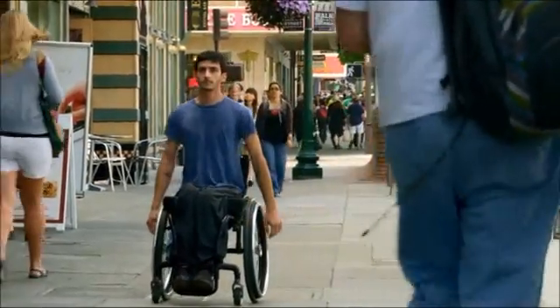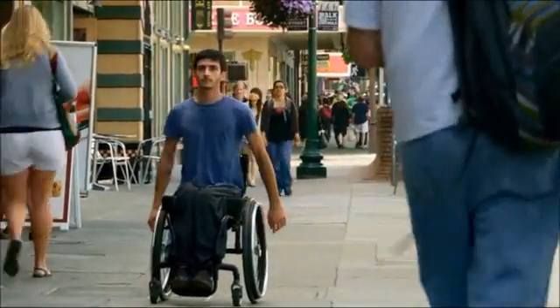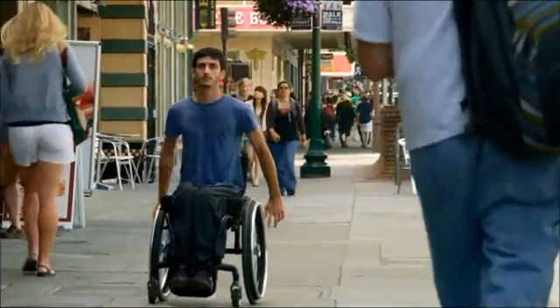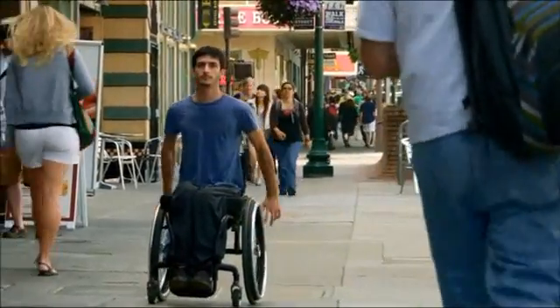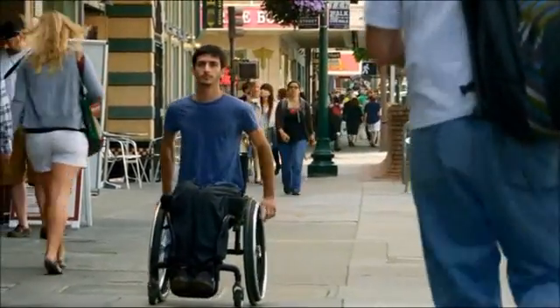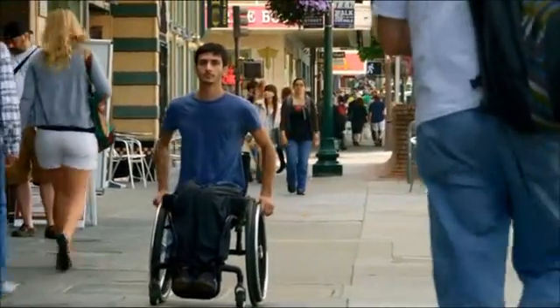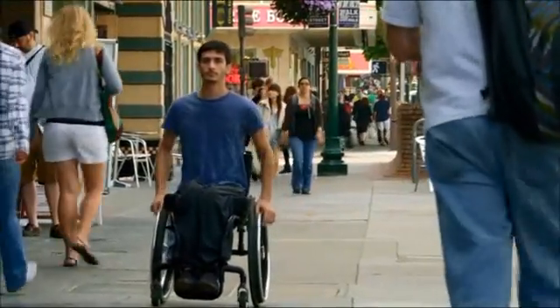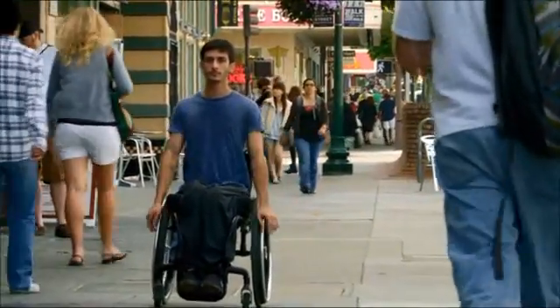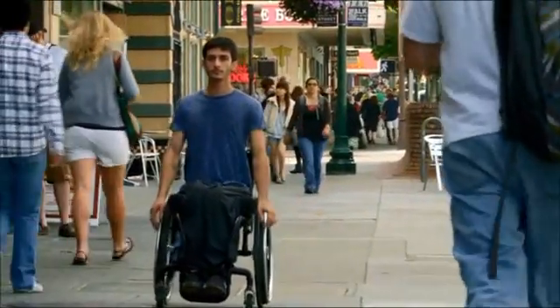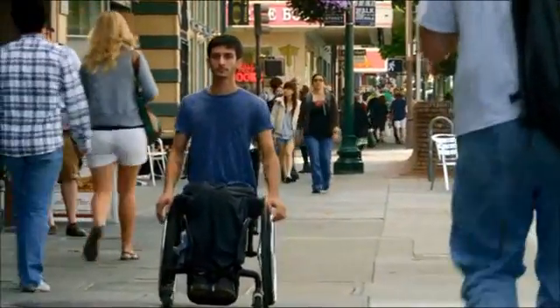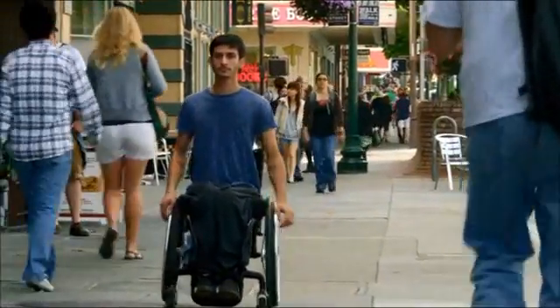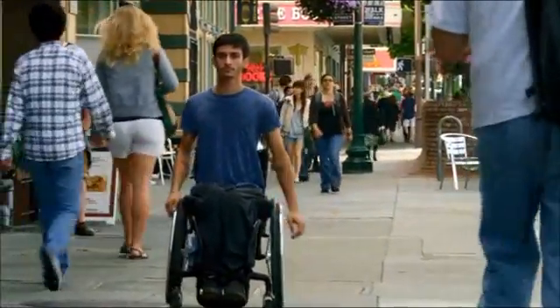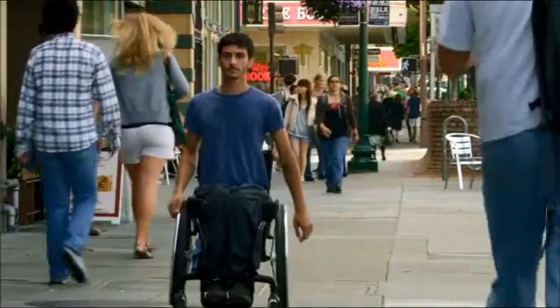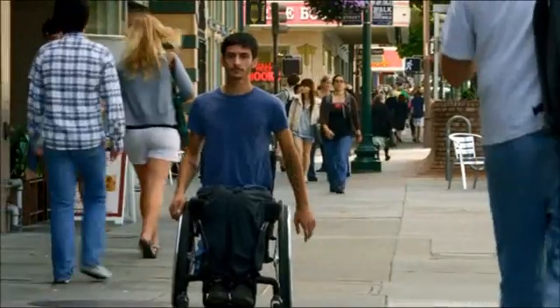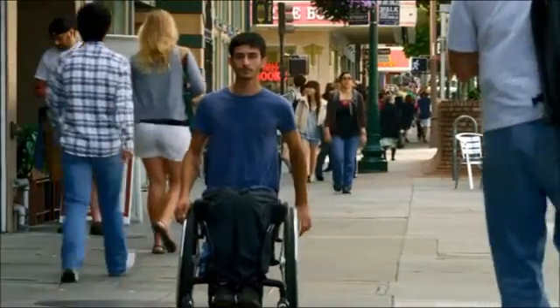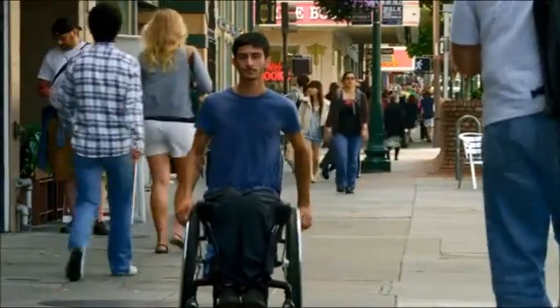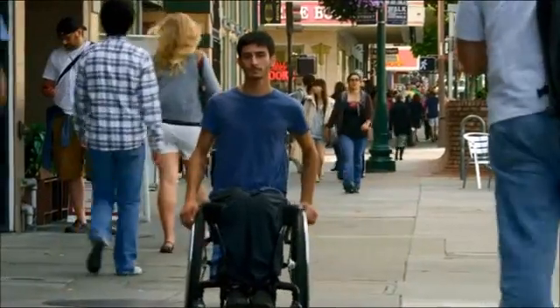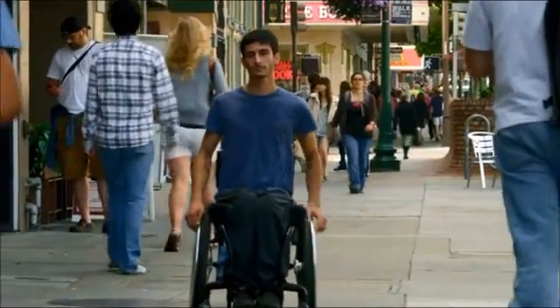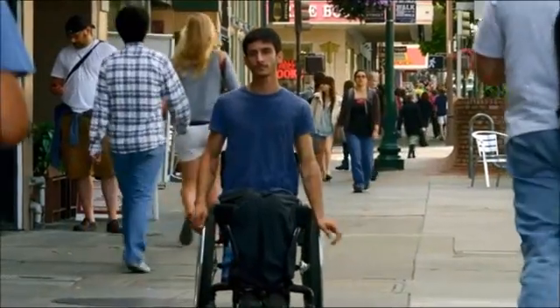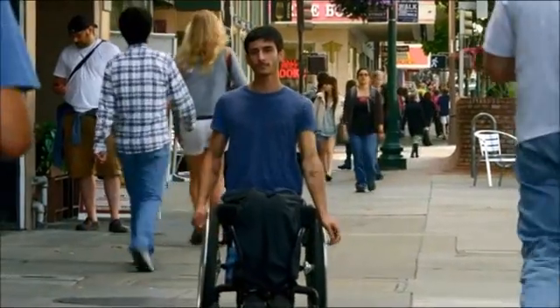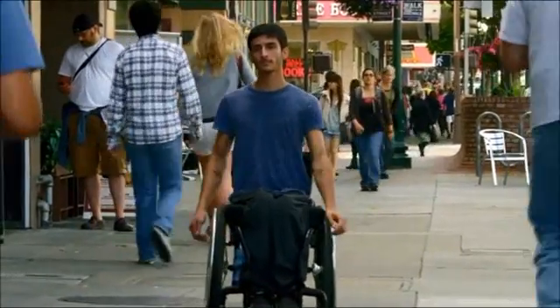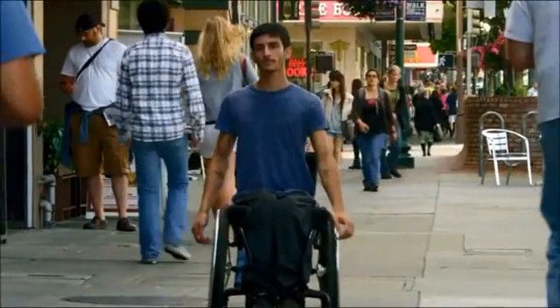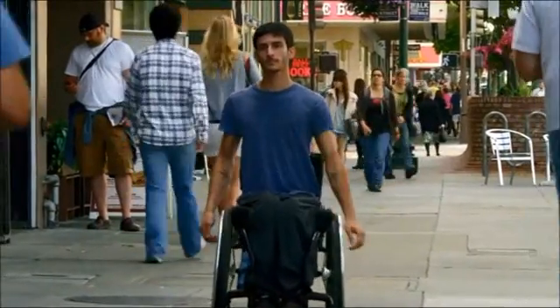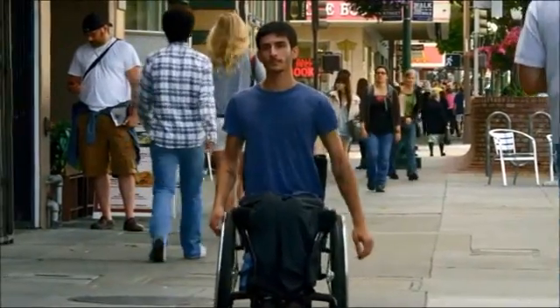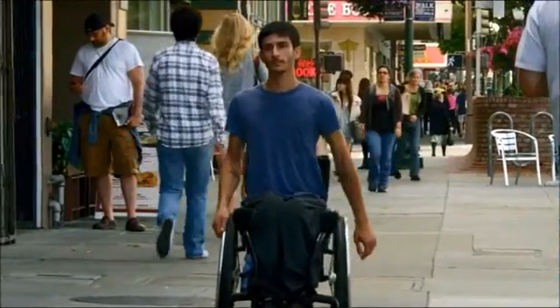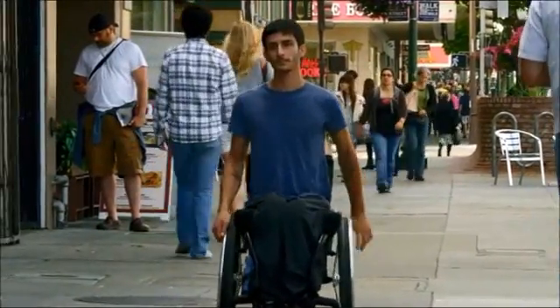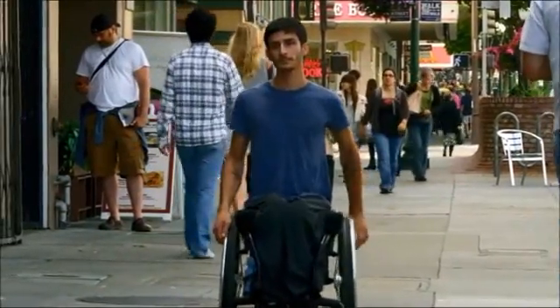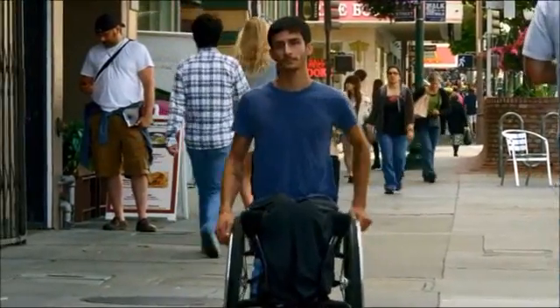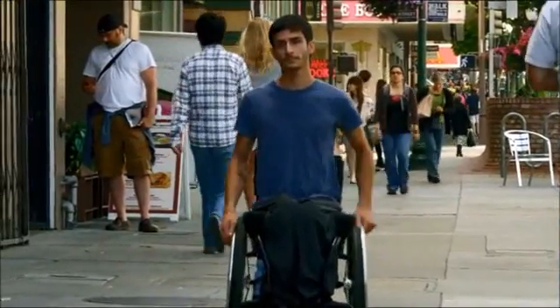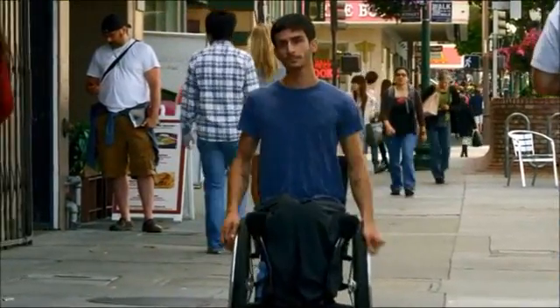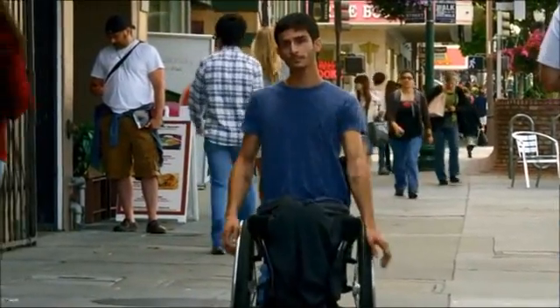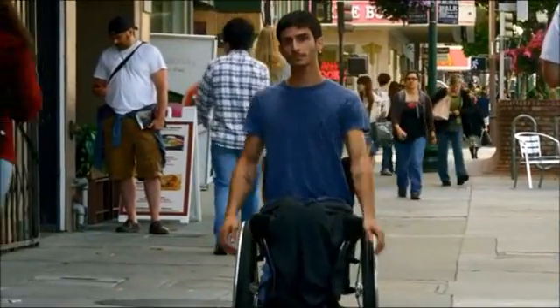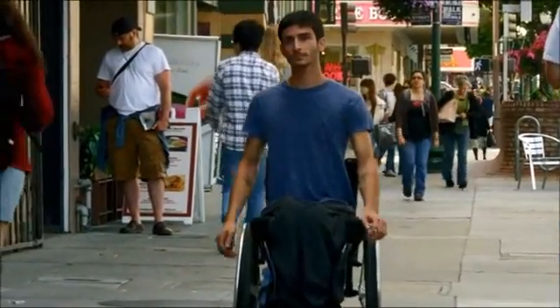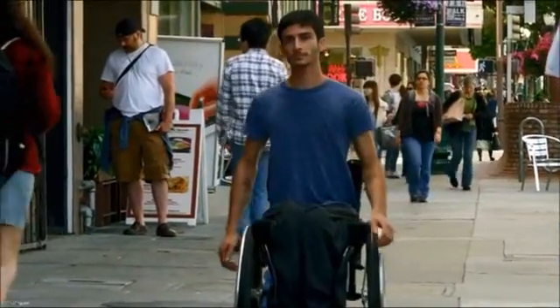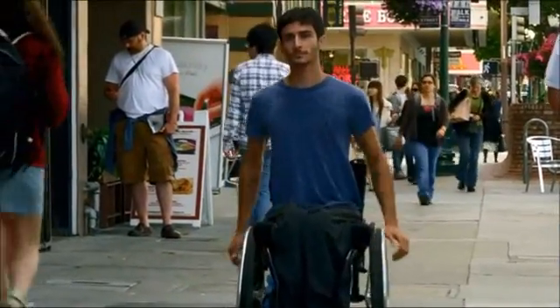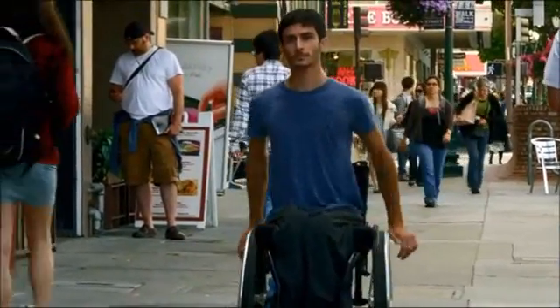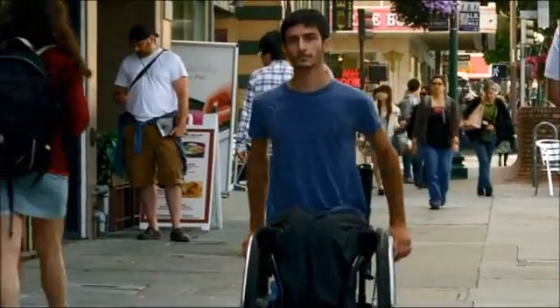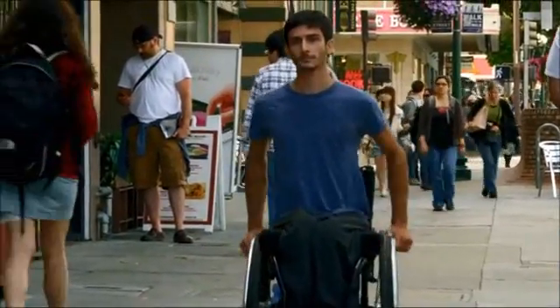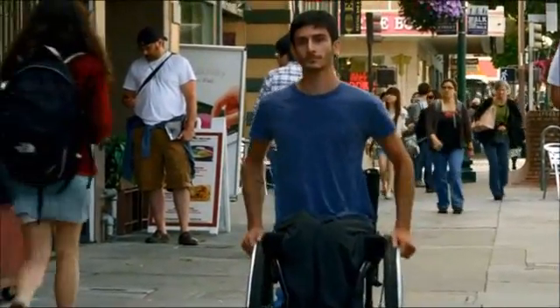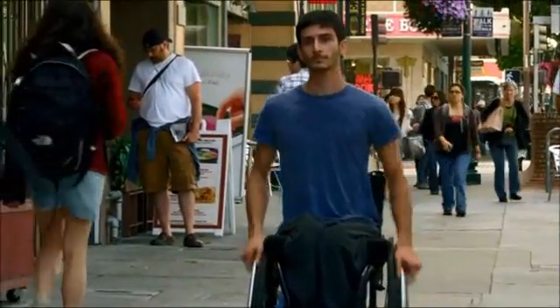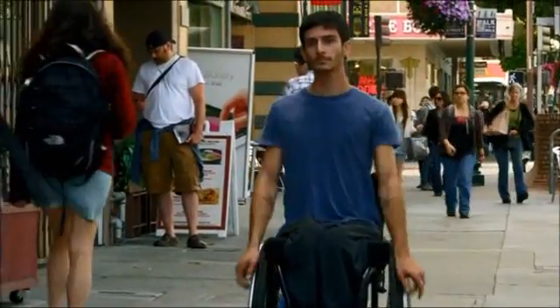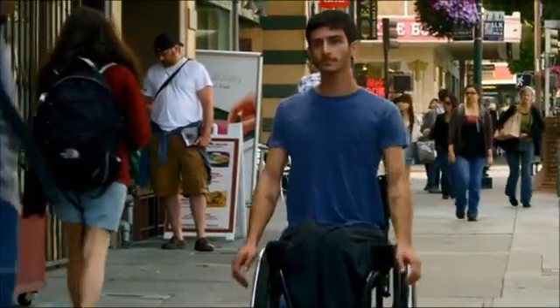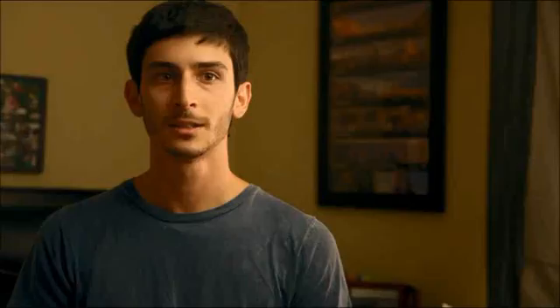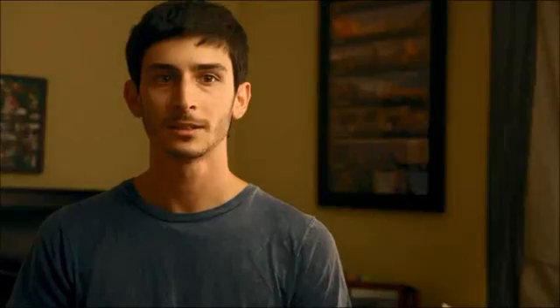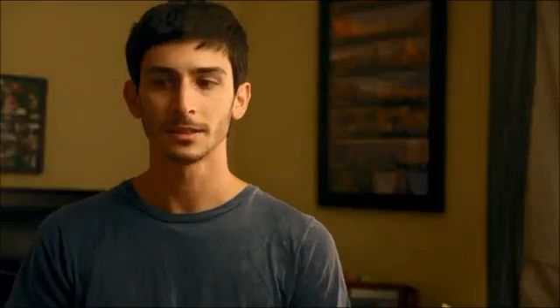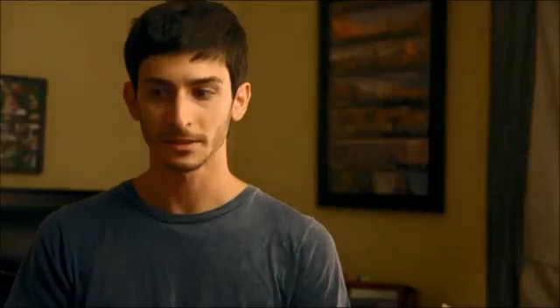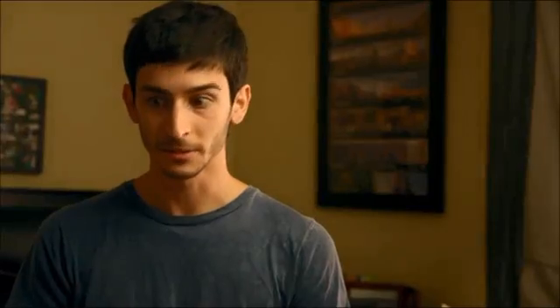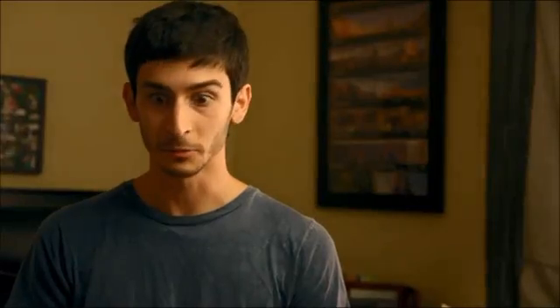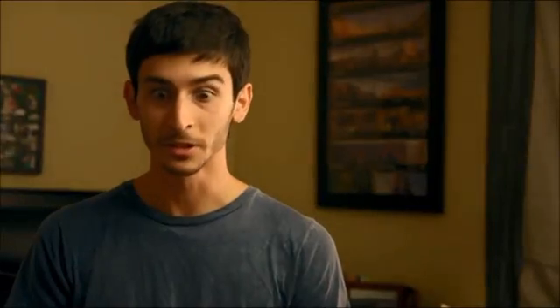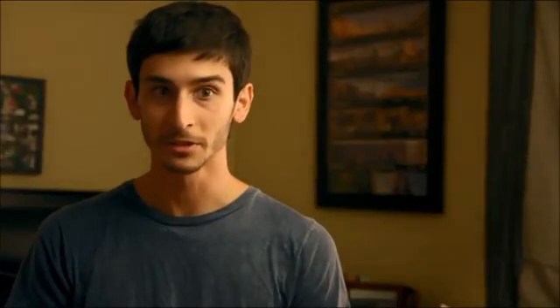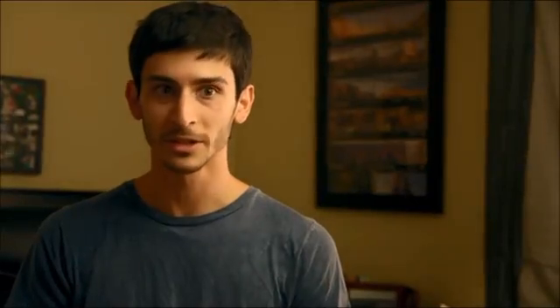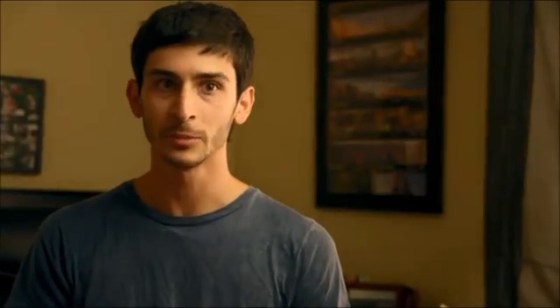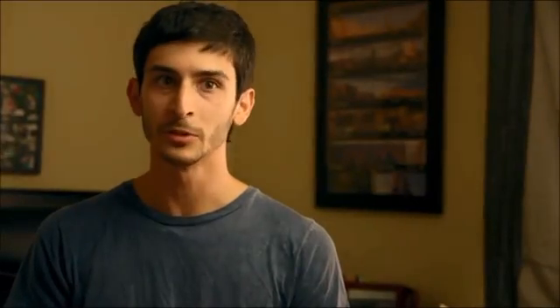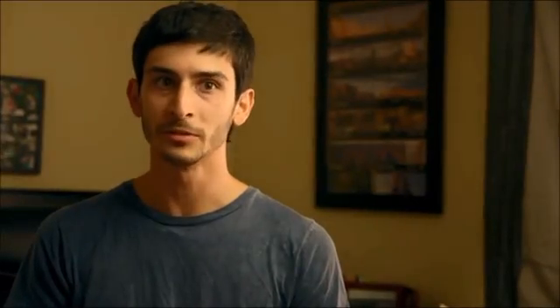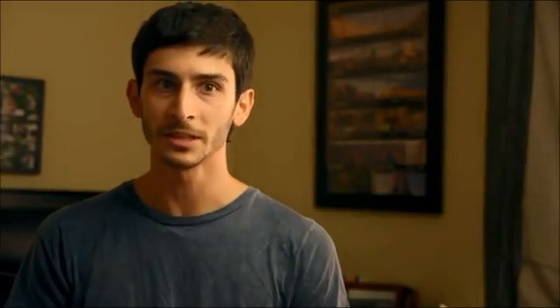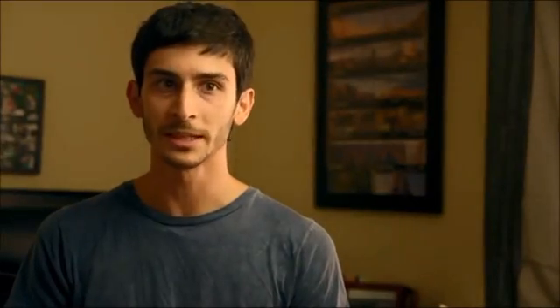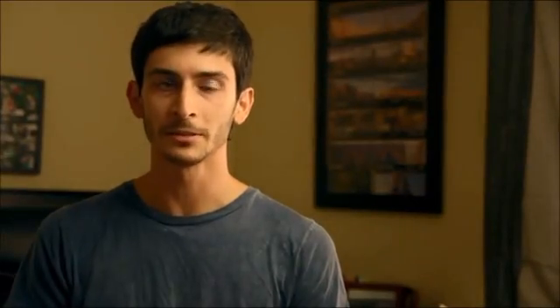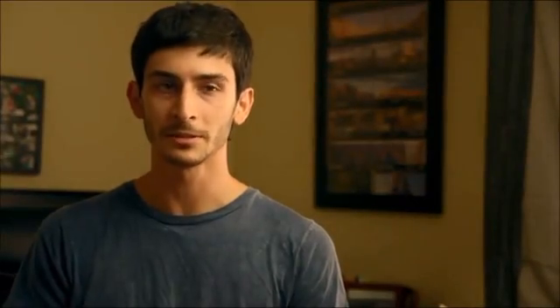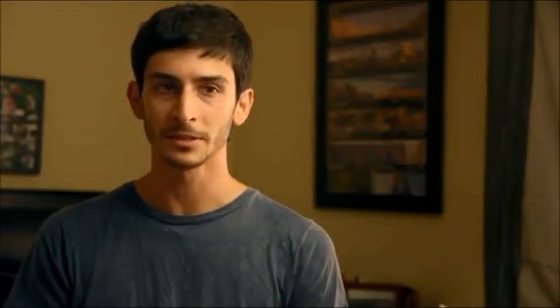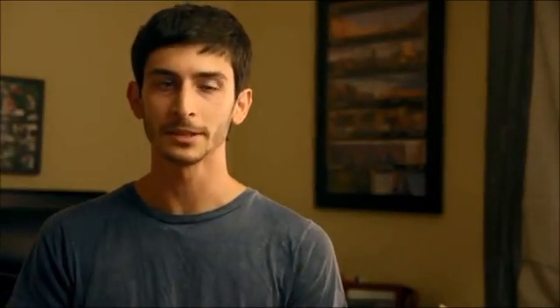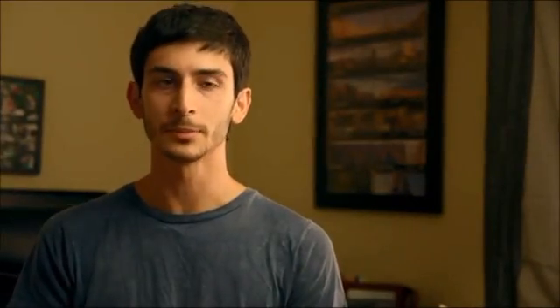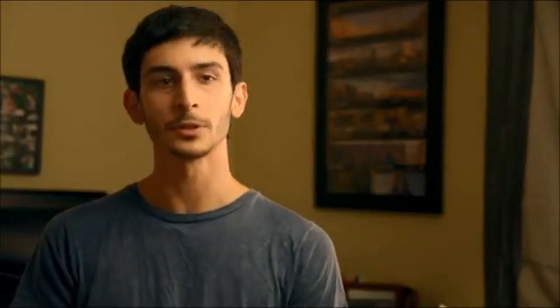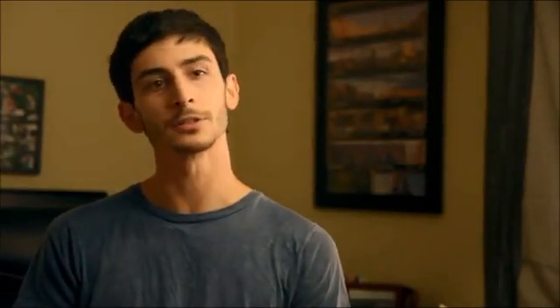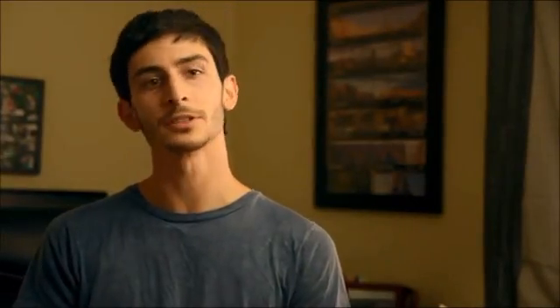The way people look at me when I'm in my wheelchair is they look down upon me. They see the wheelchair moving, they don't see the person.